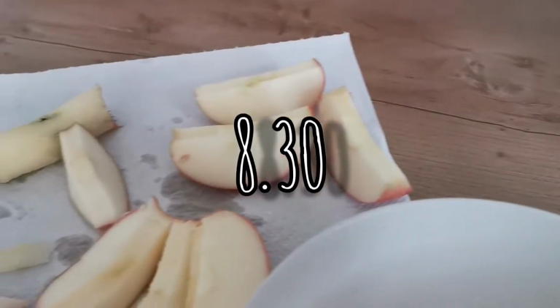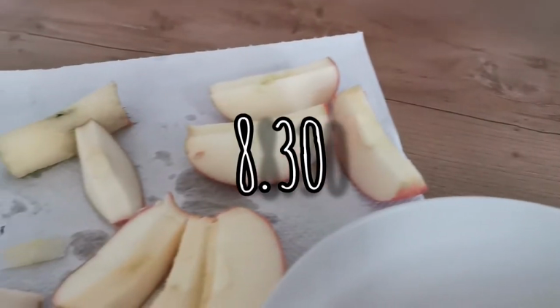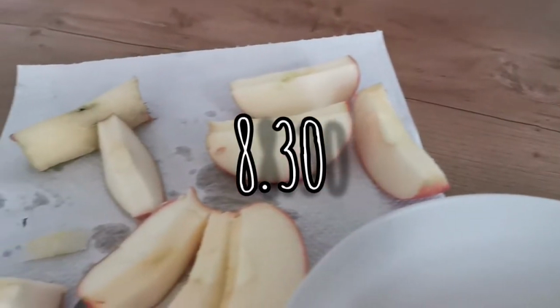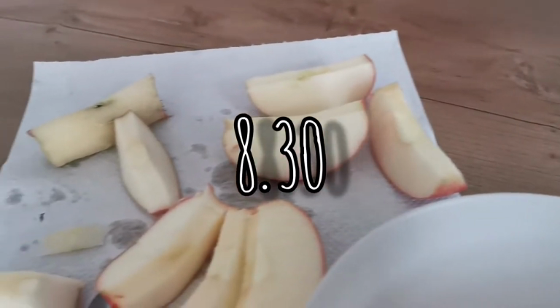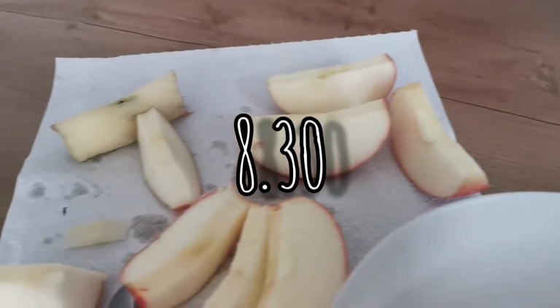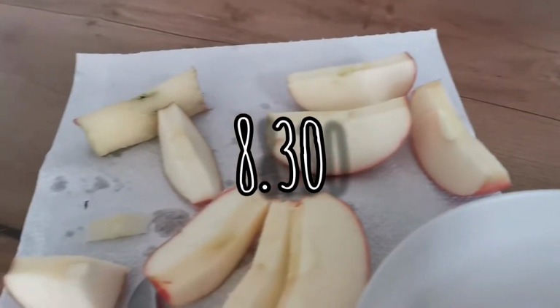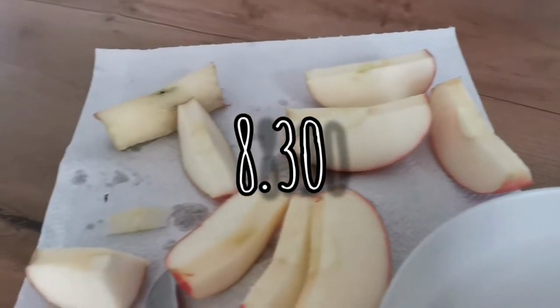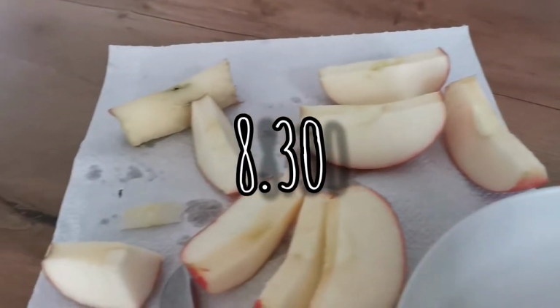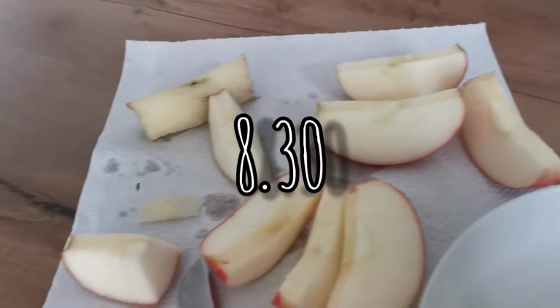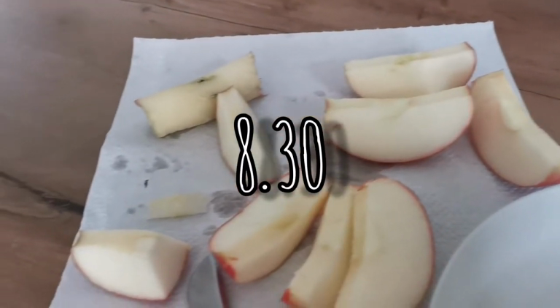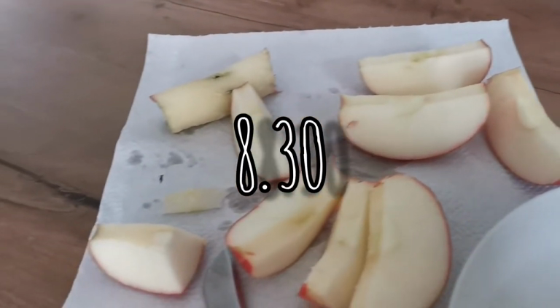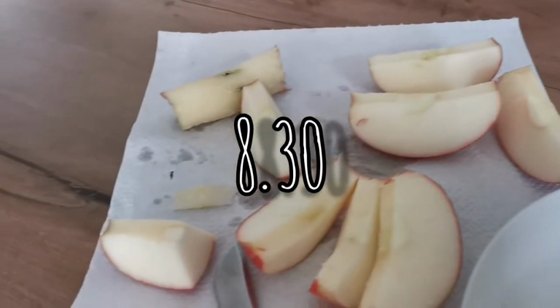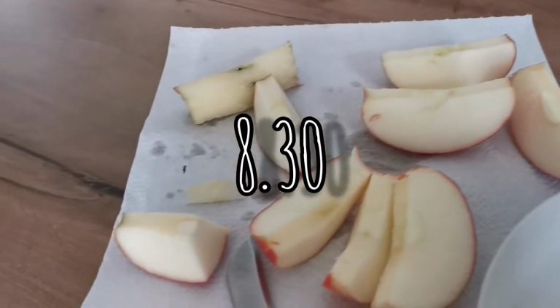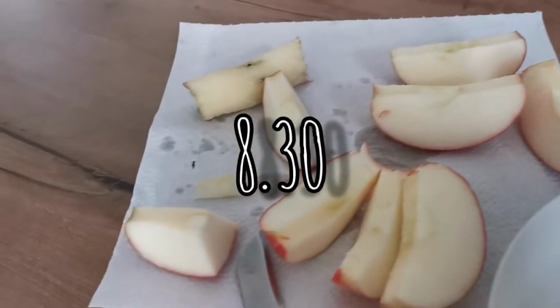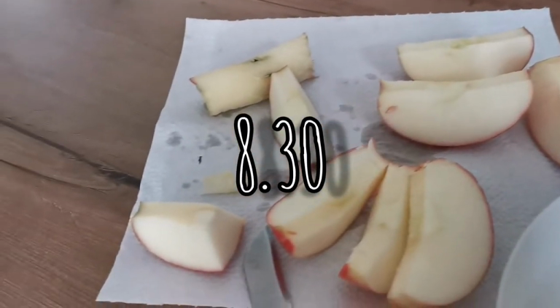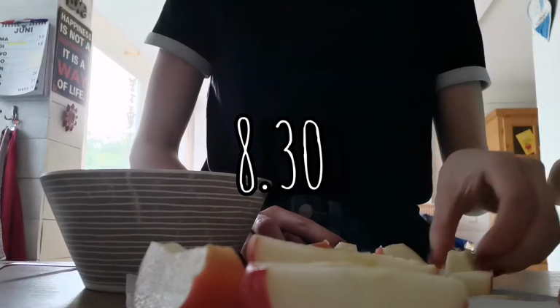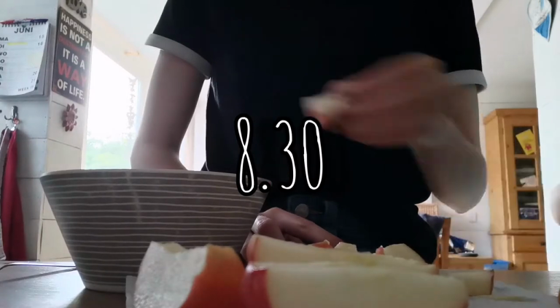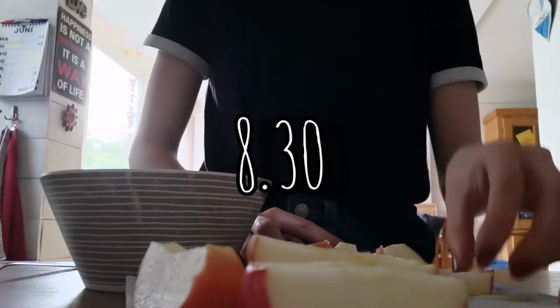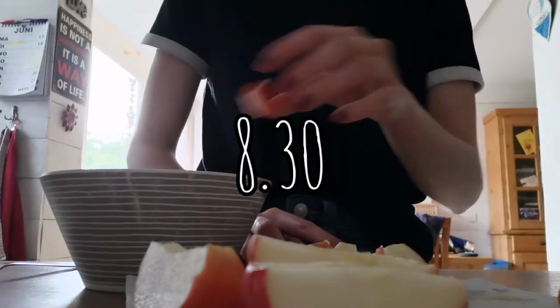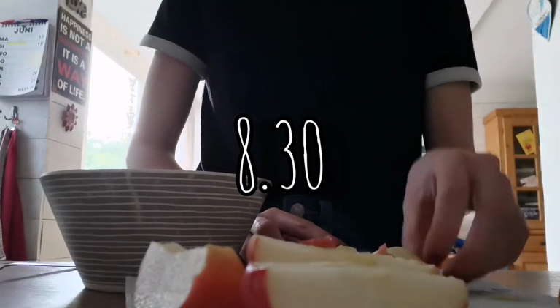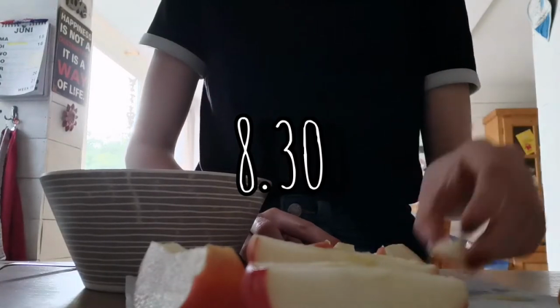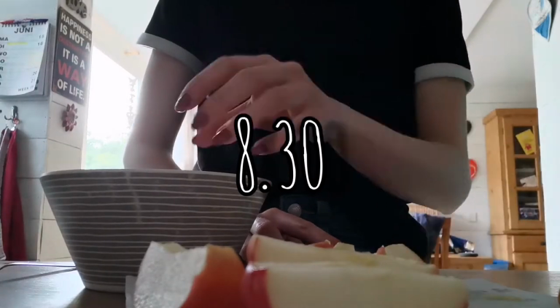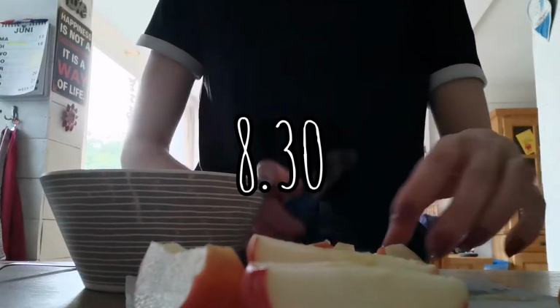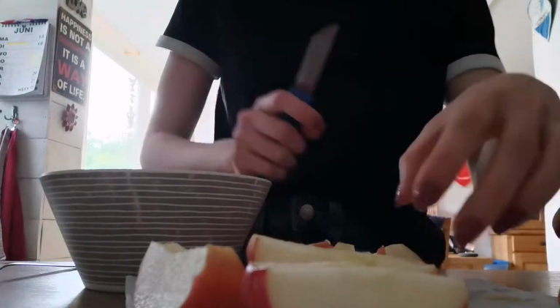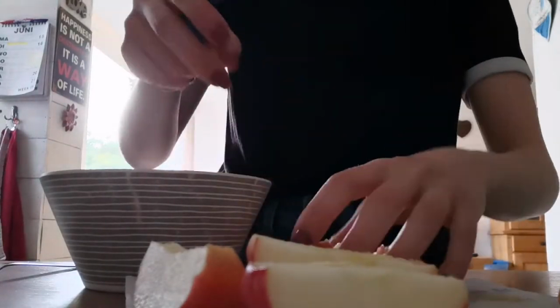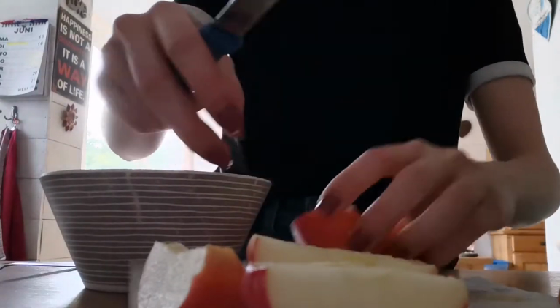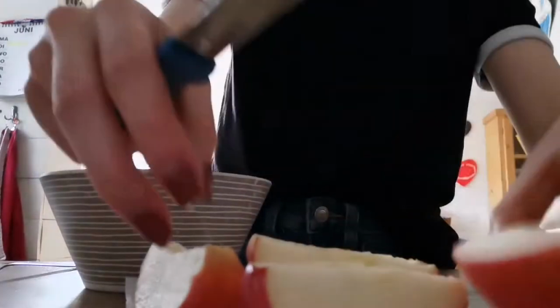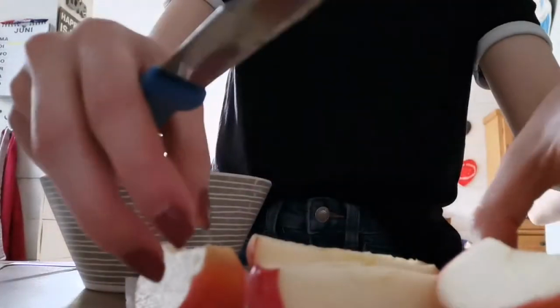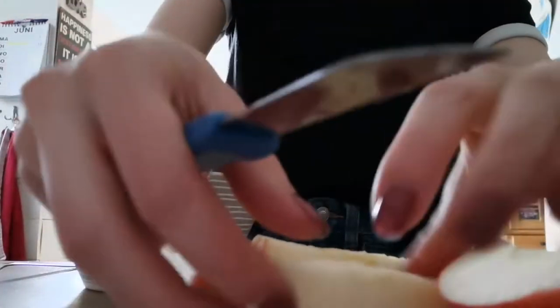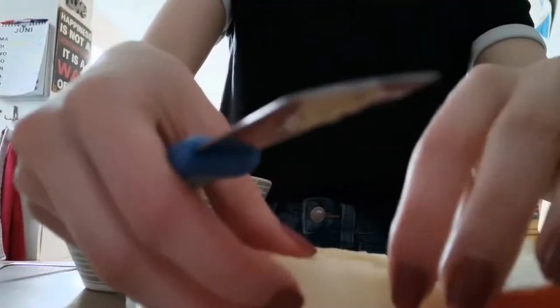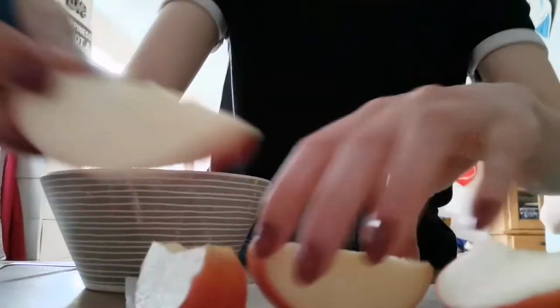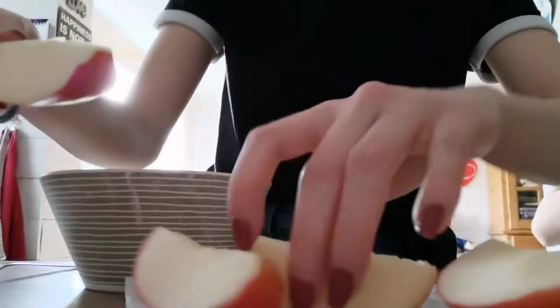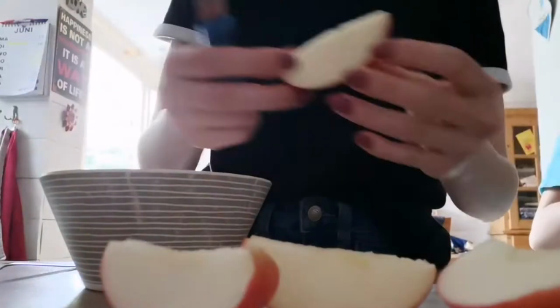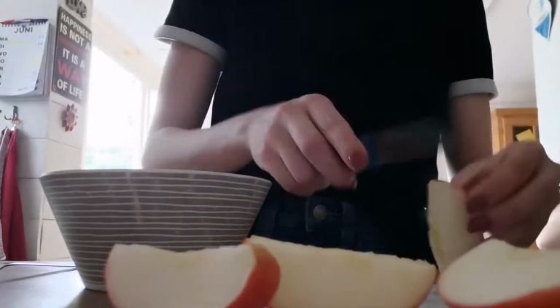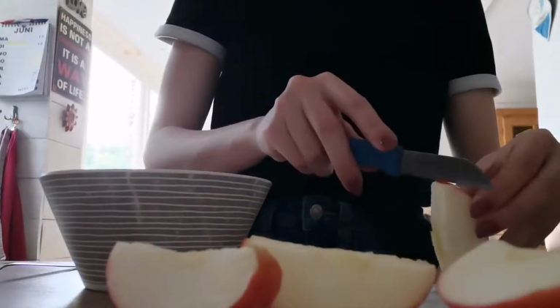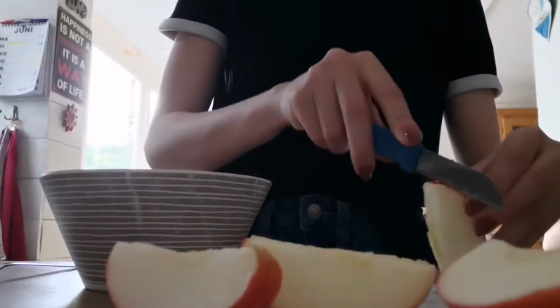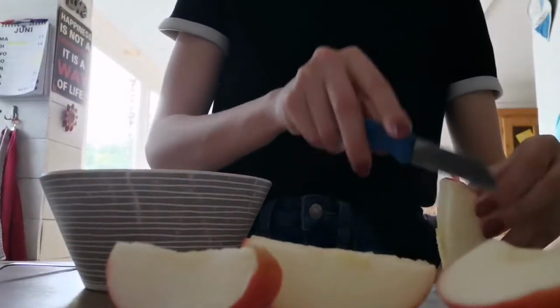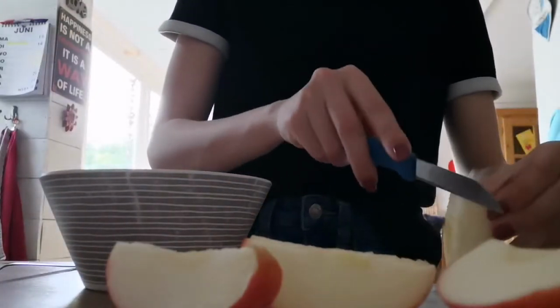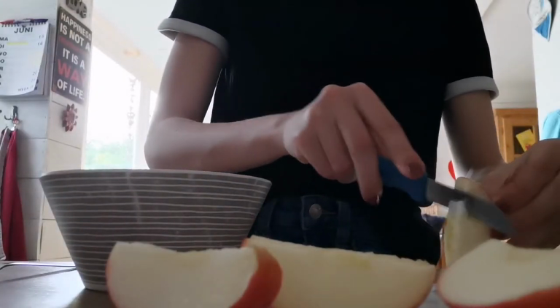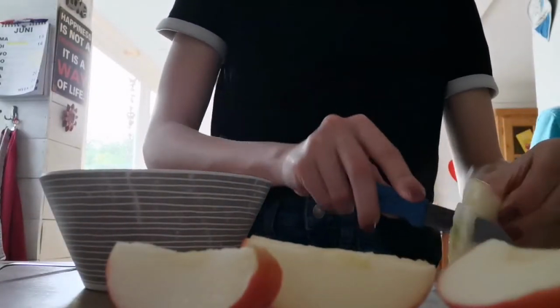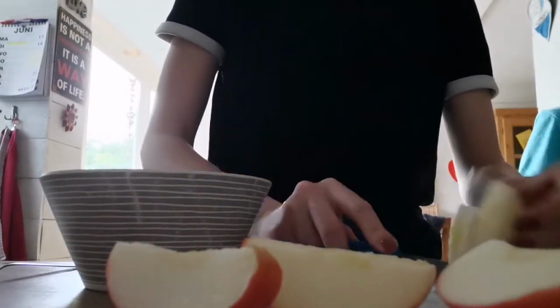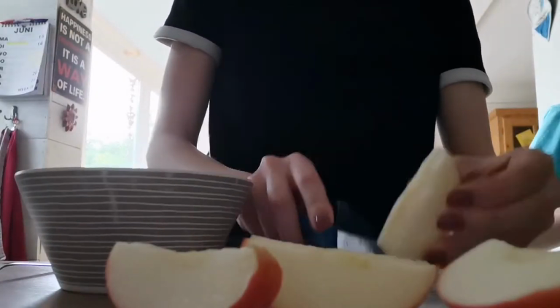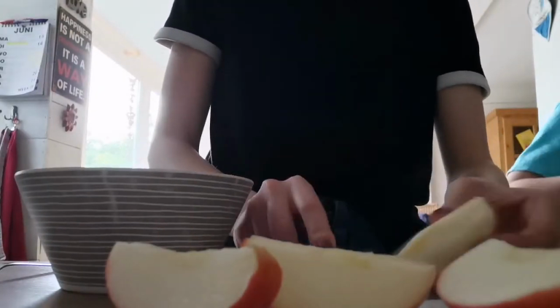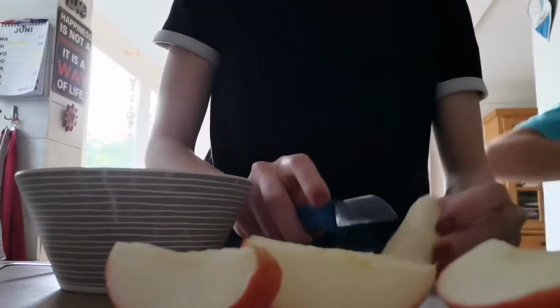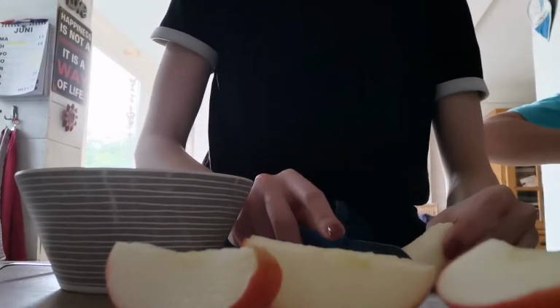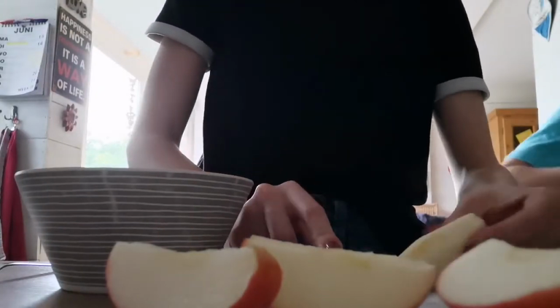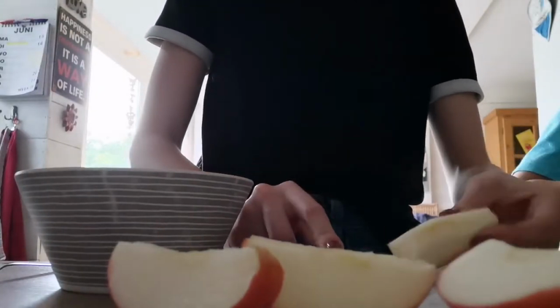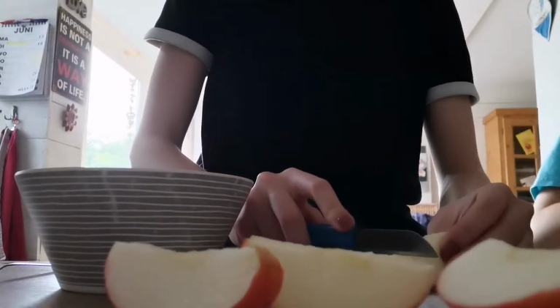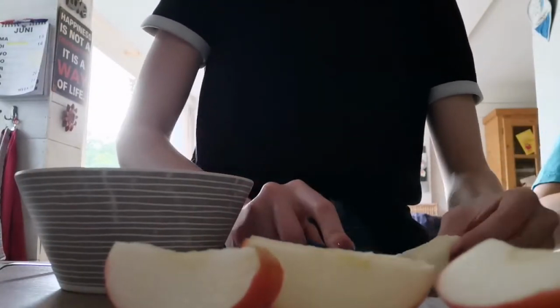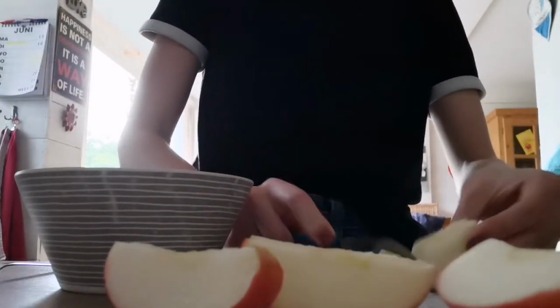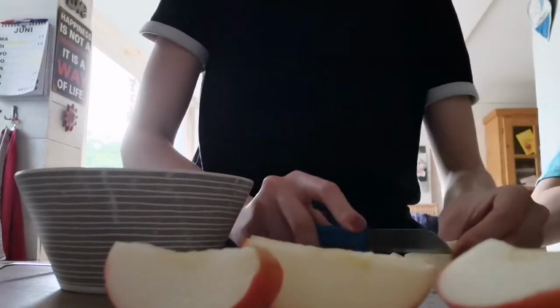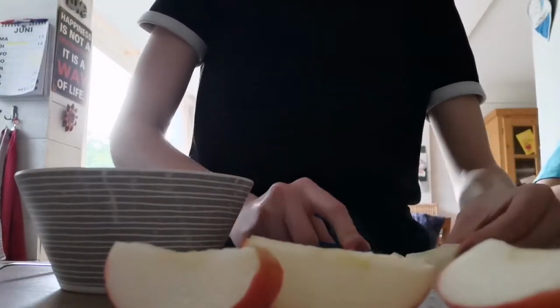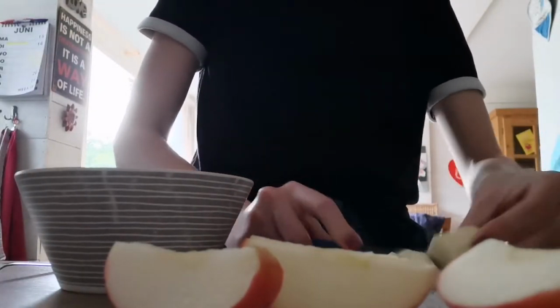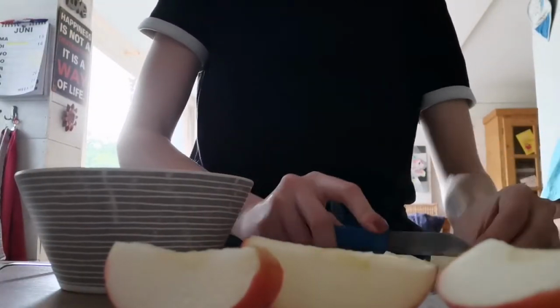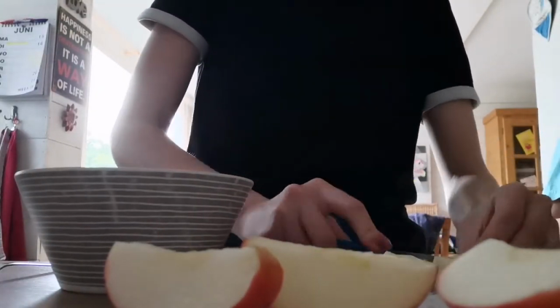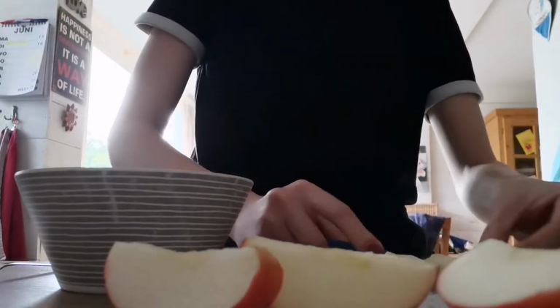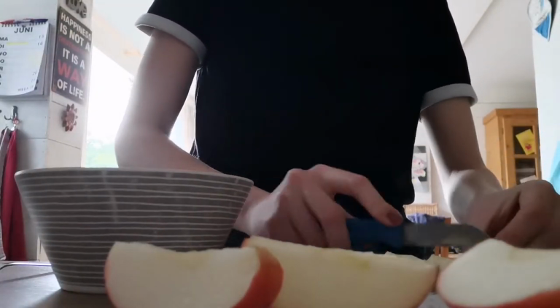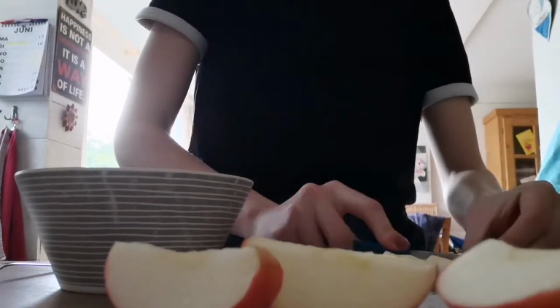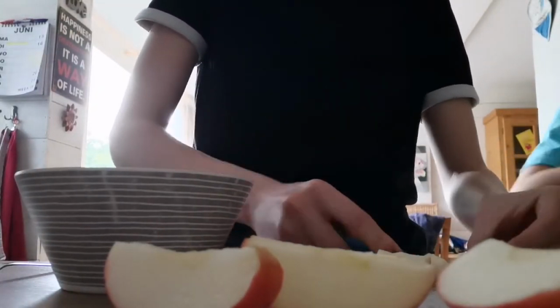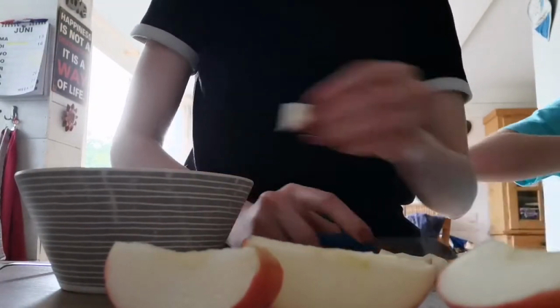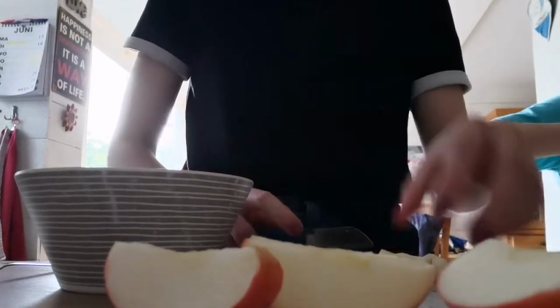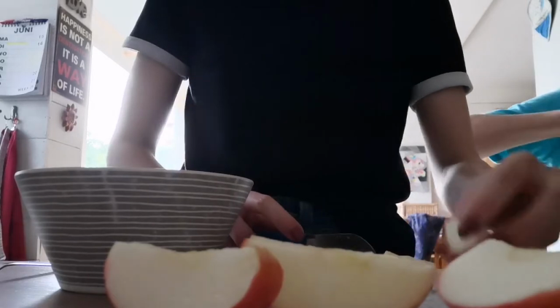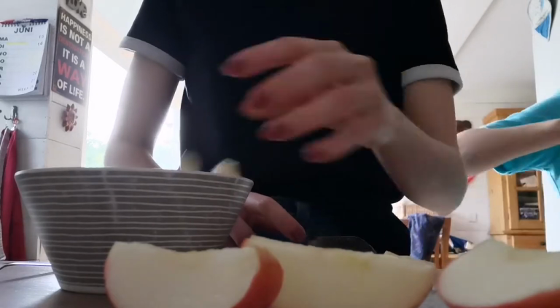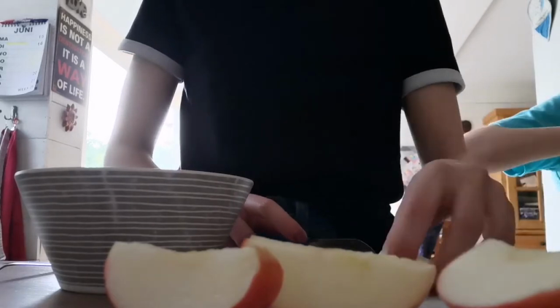After the walk, I made myself some breakfast. Usually I eat bread or some yoghurt with apples, so today I was going for the yoghurt.